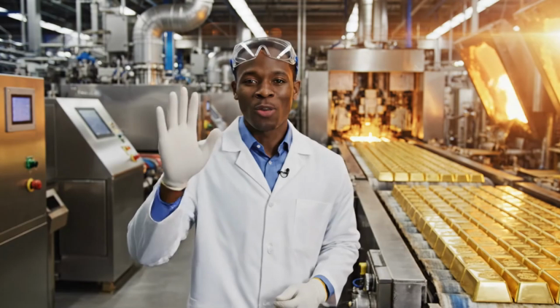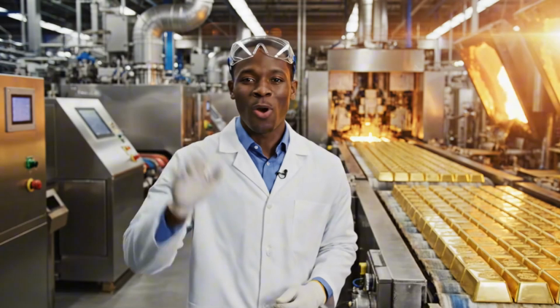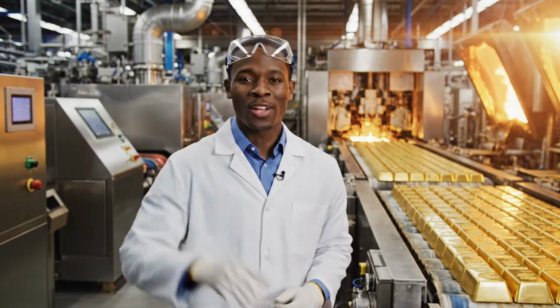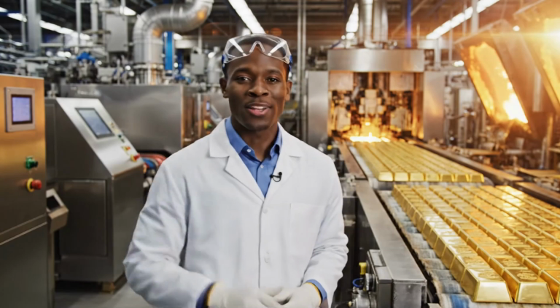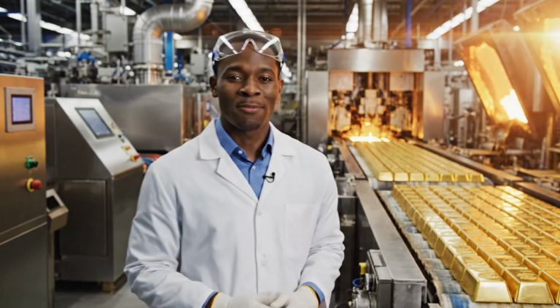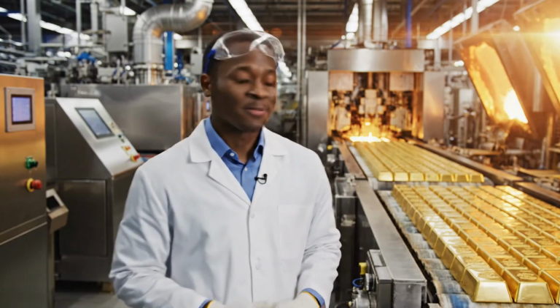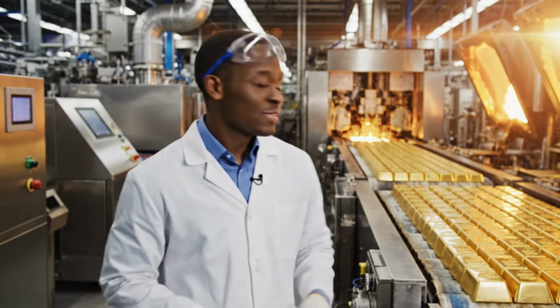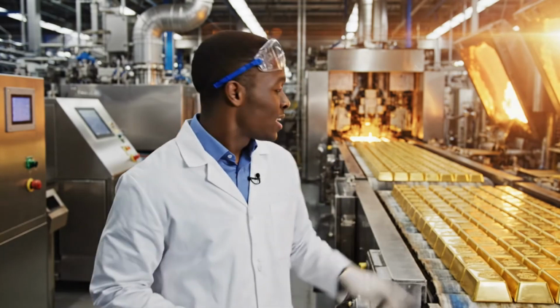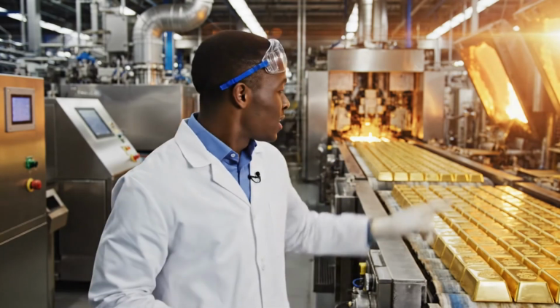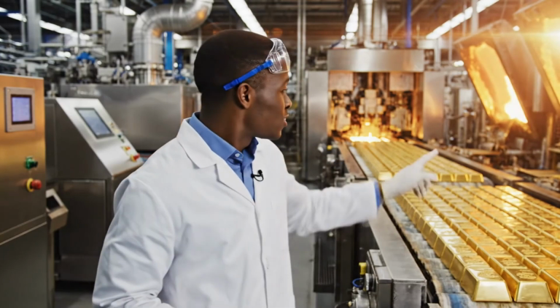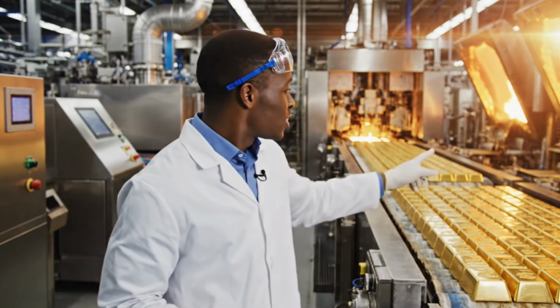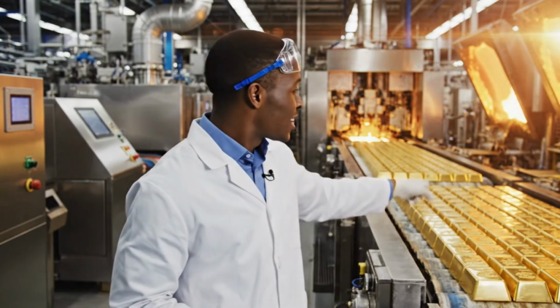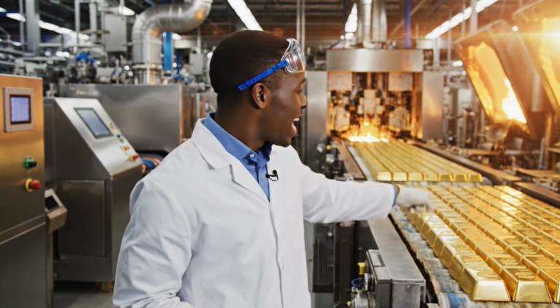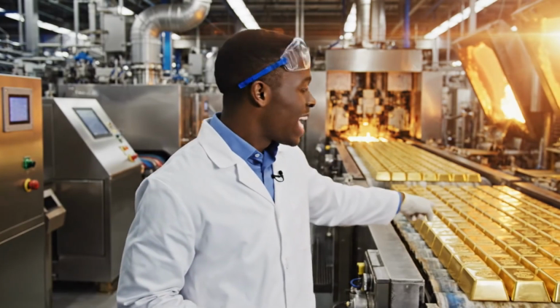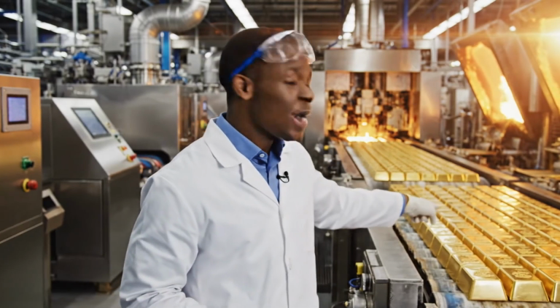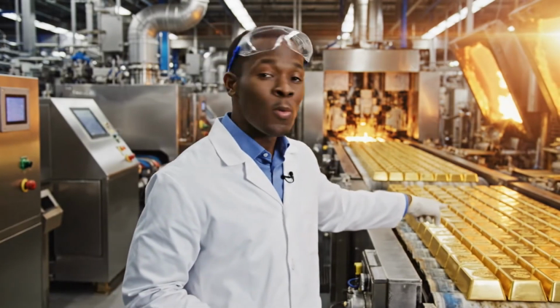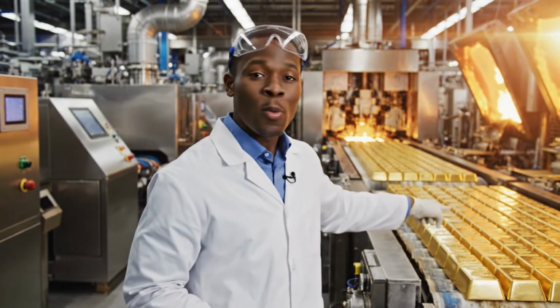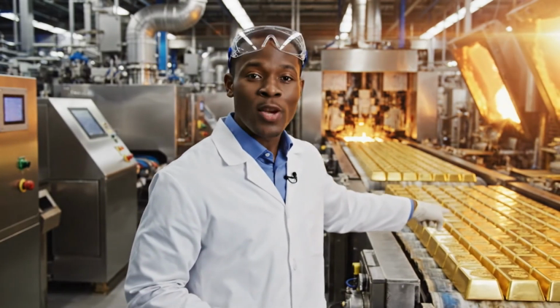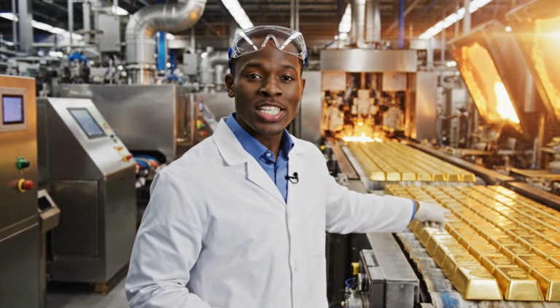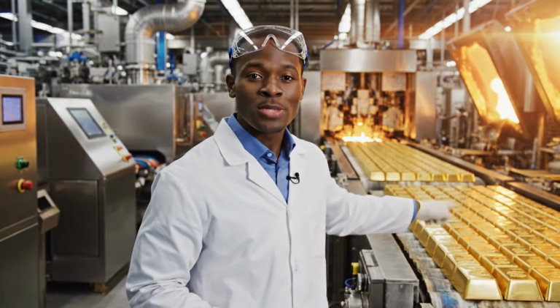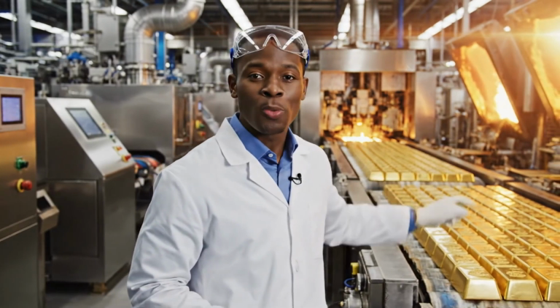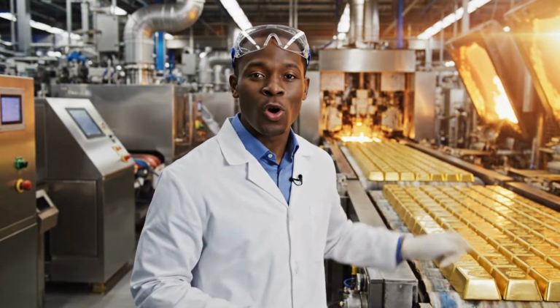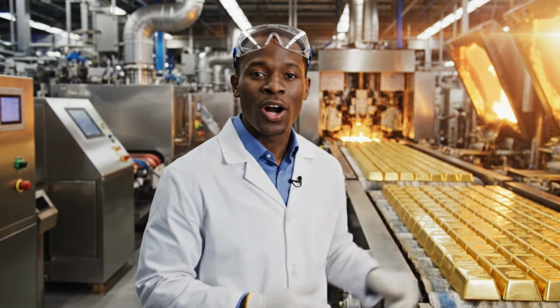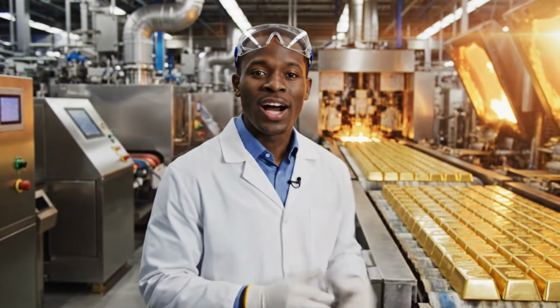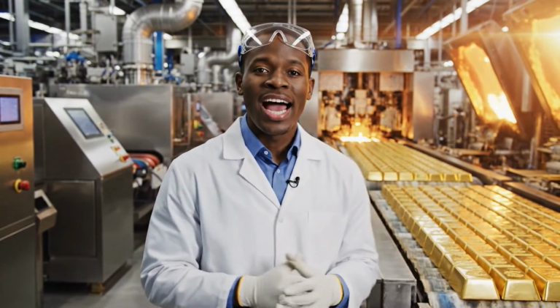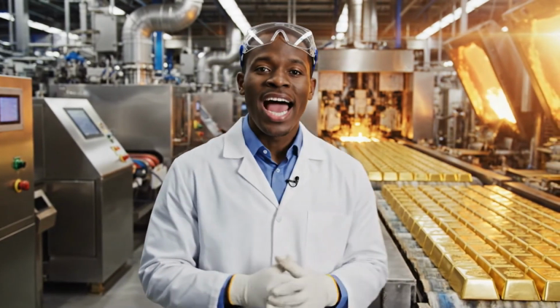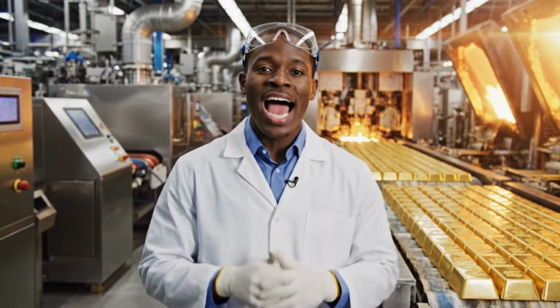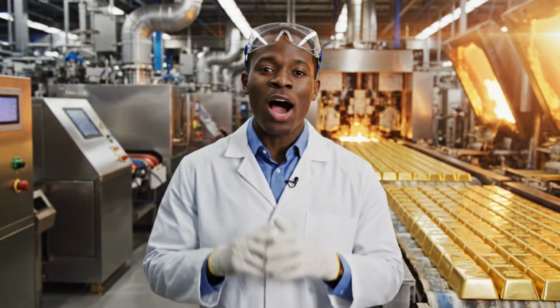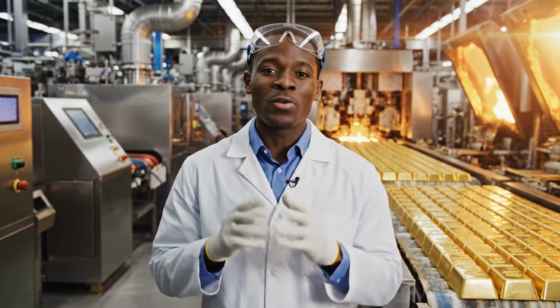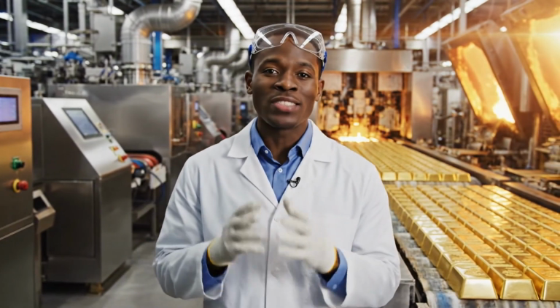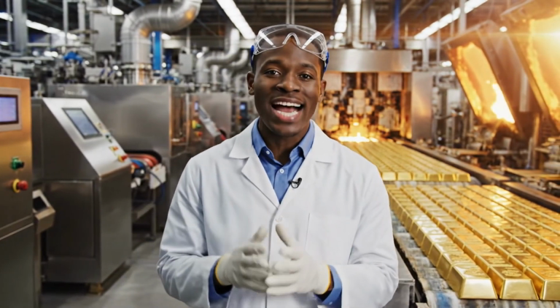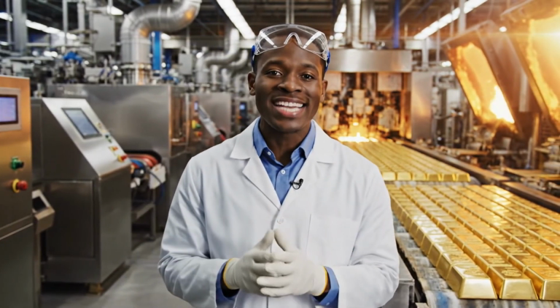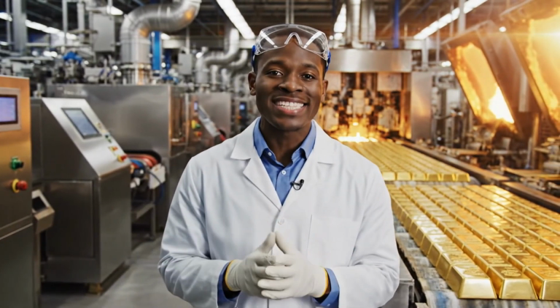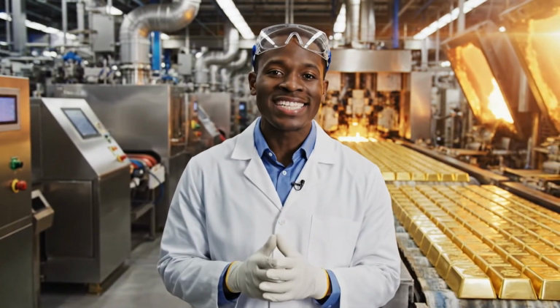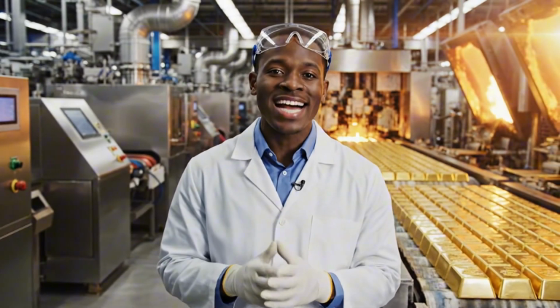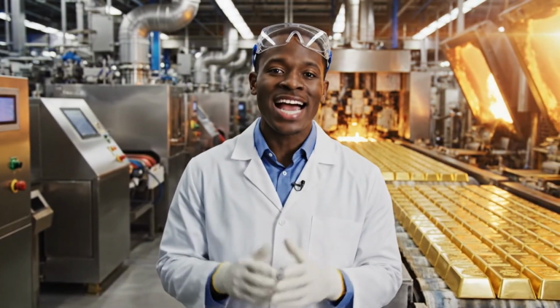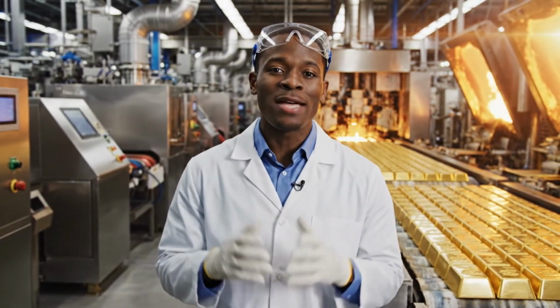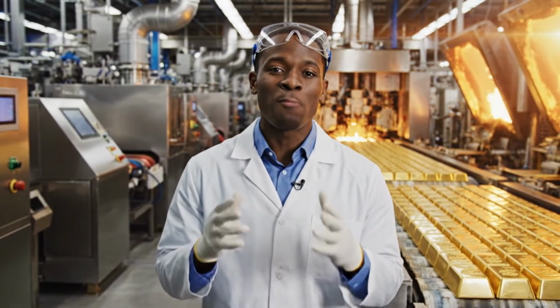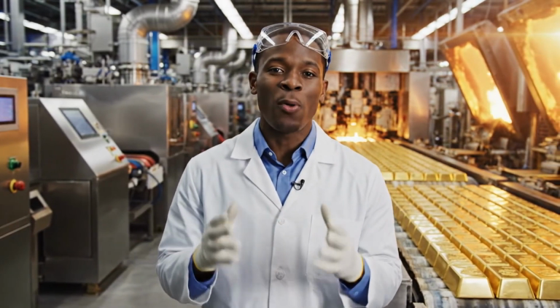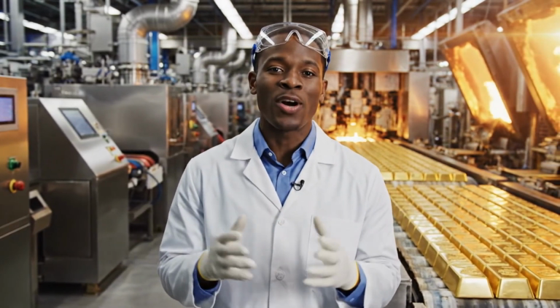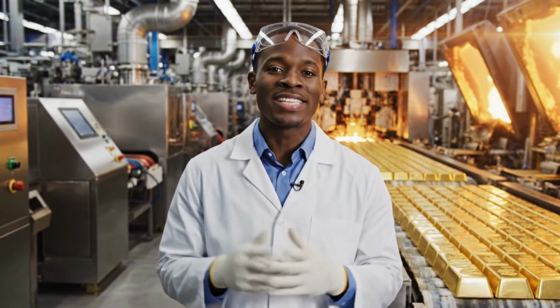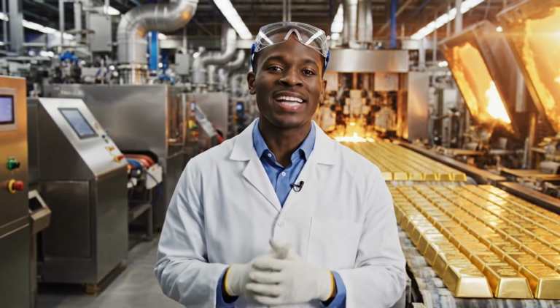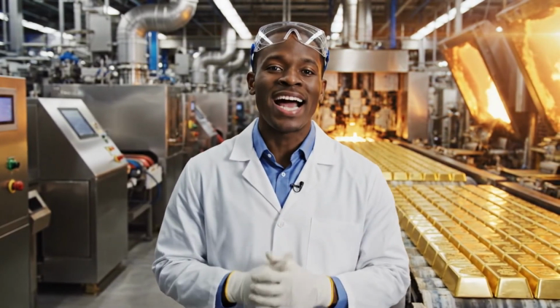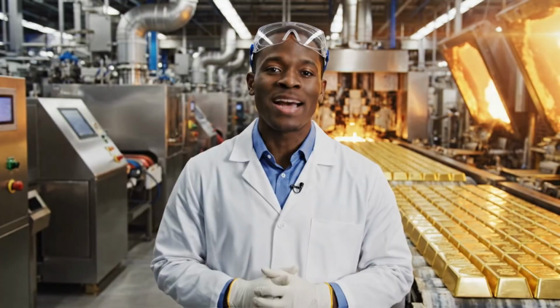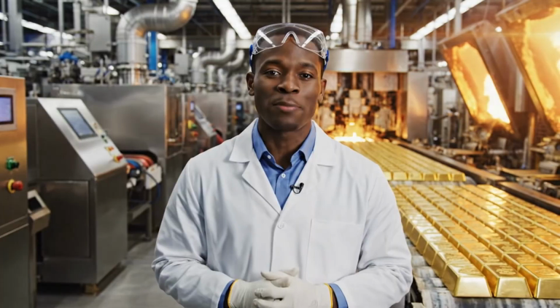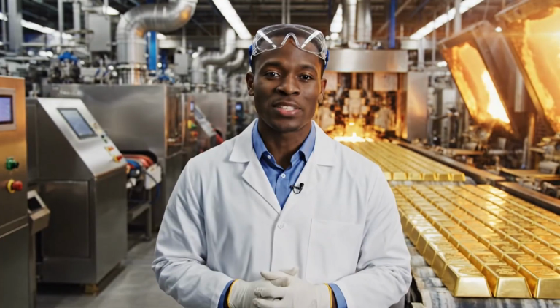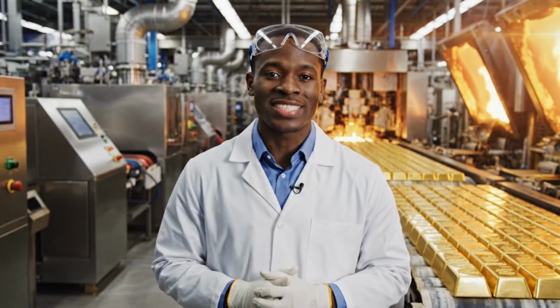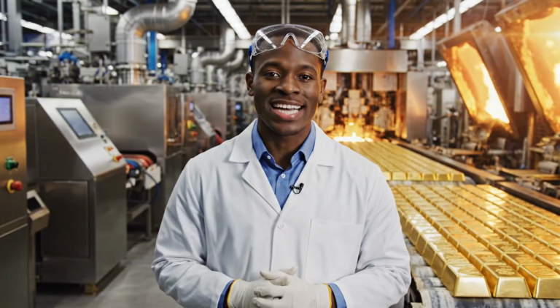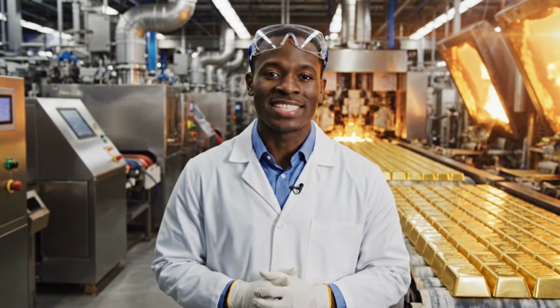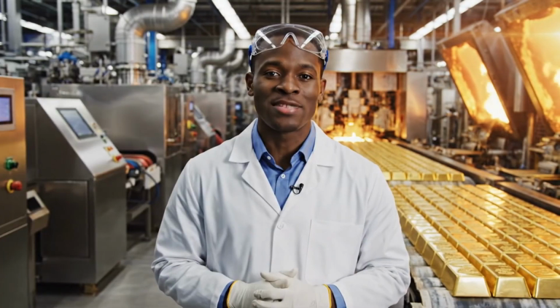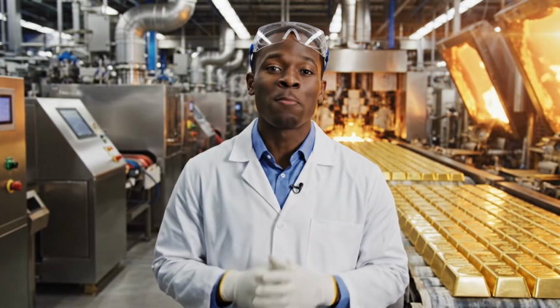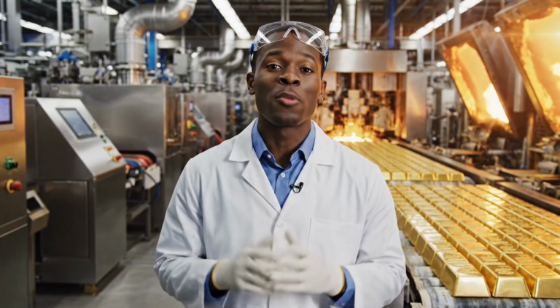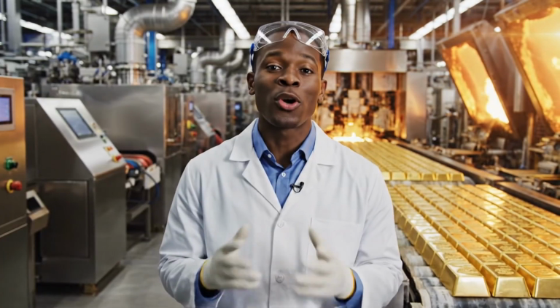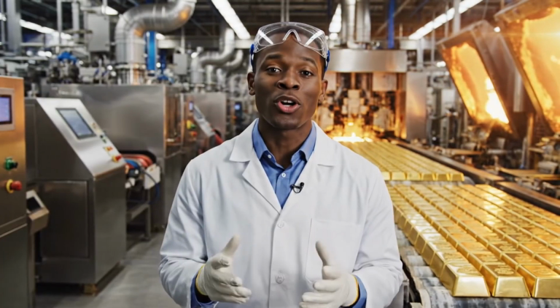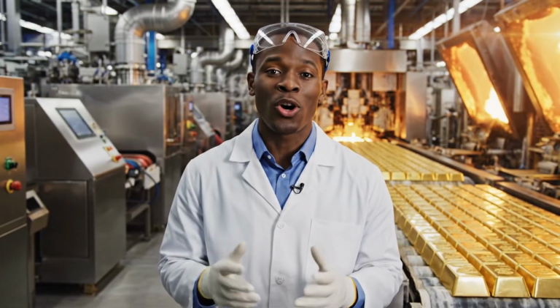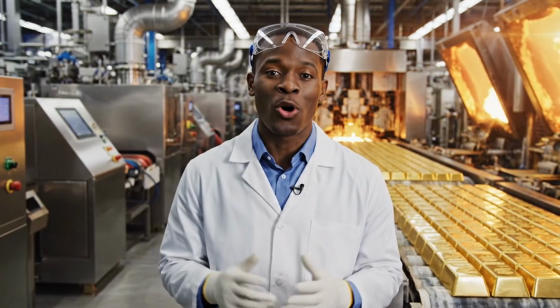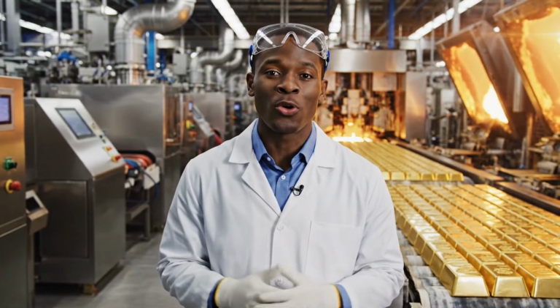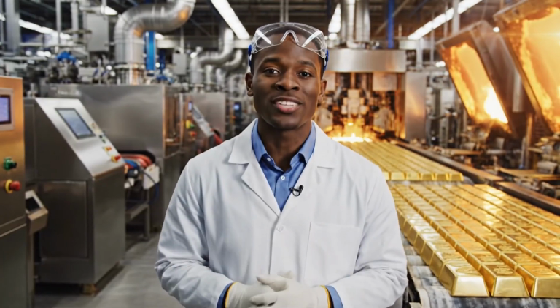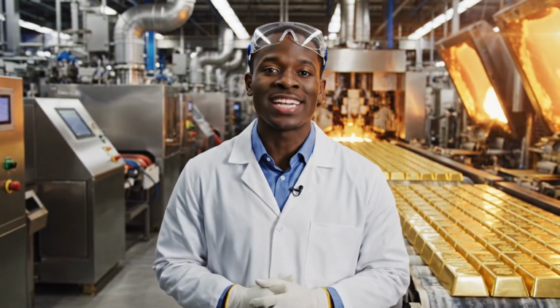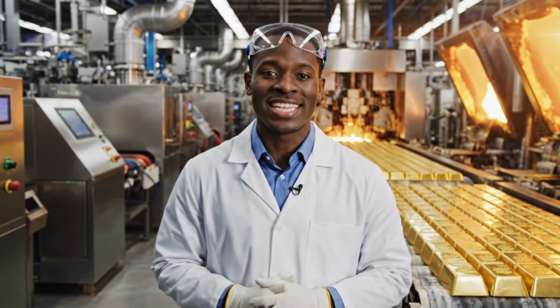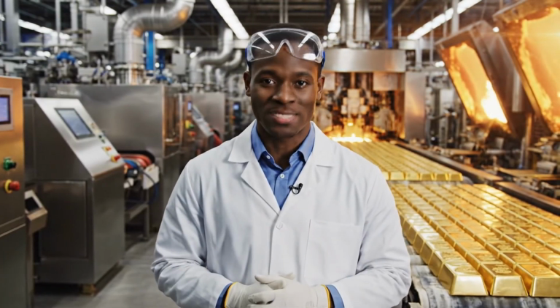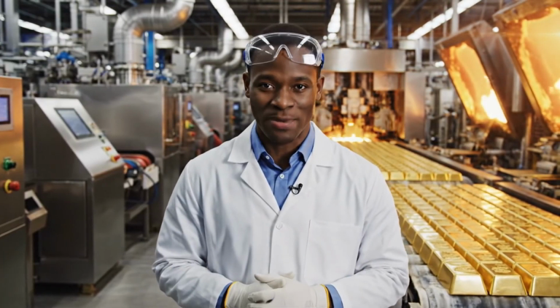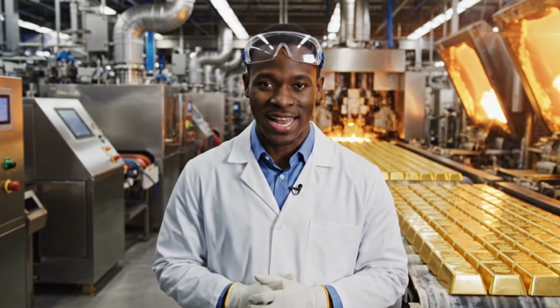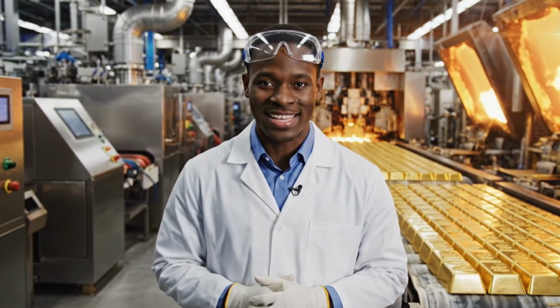Welcome. Today, we will explore how 99.9% pure gold is made.